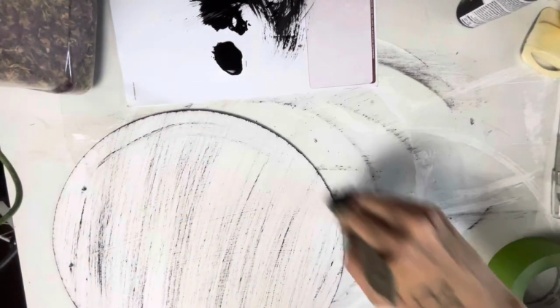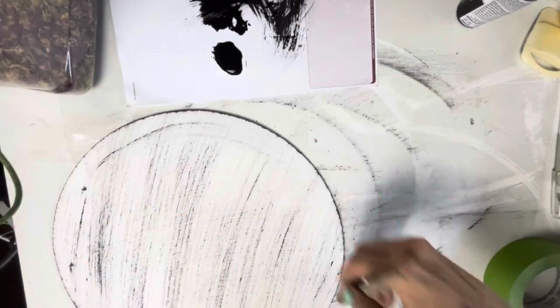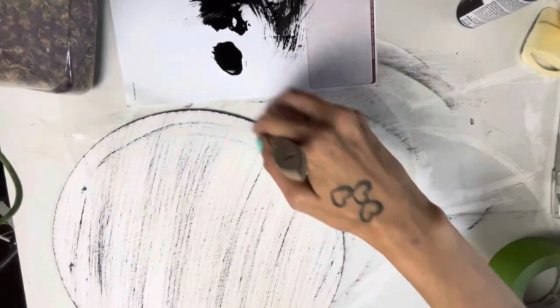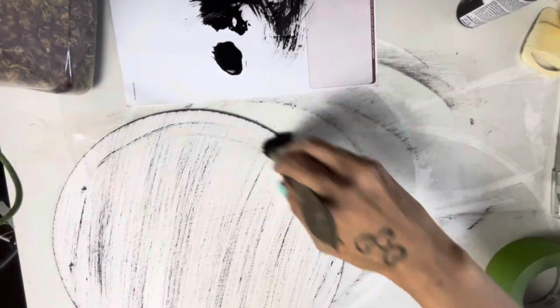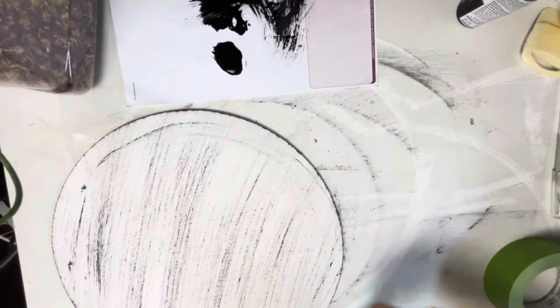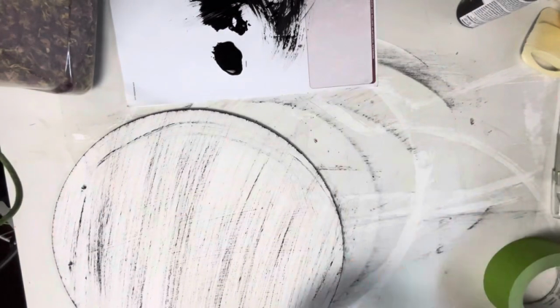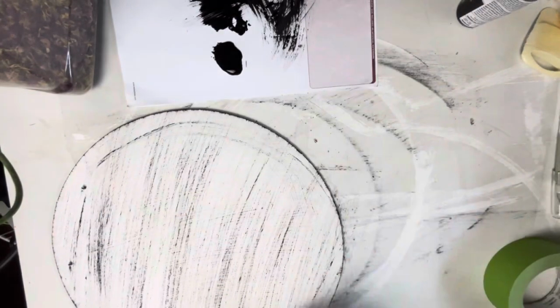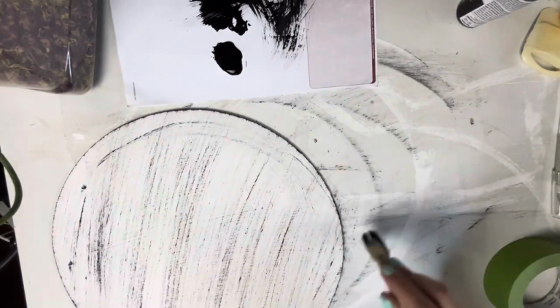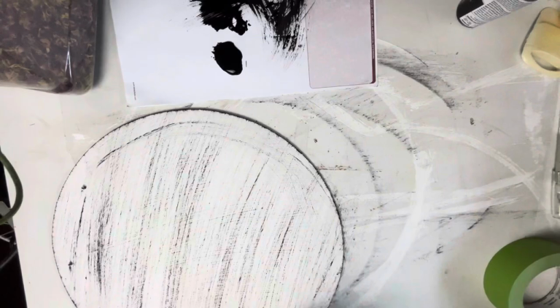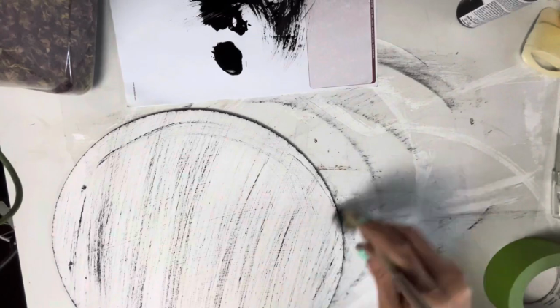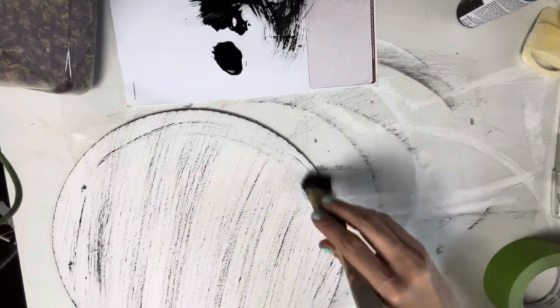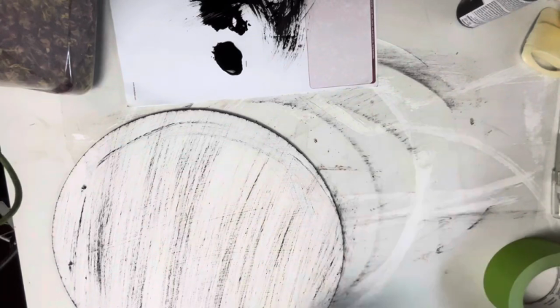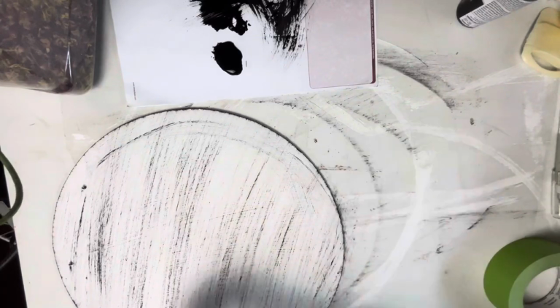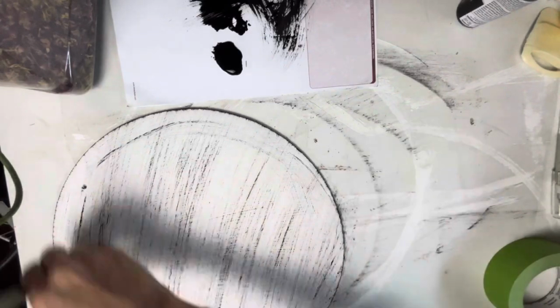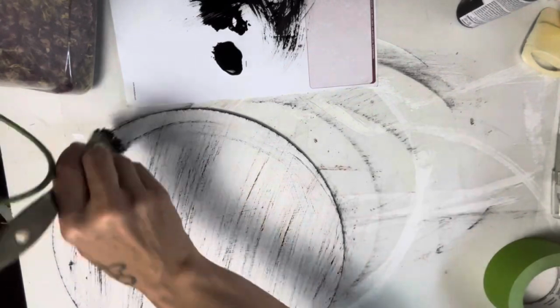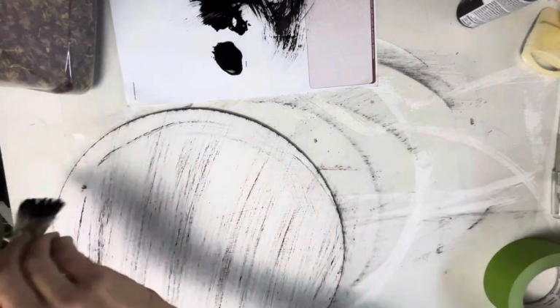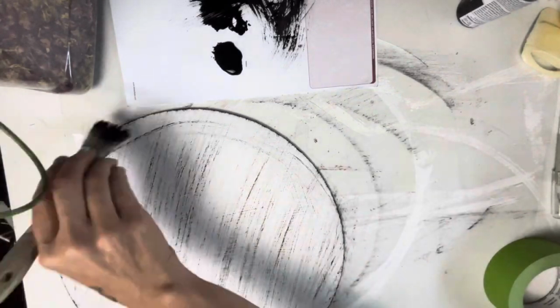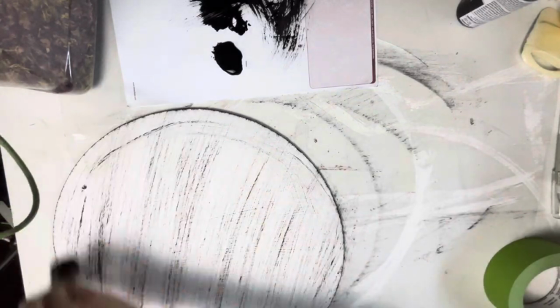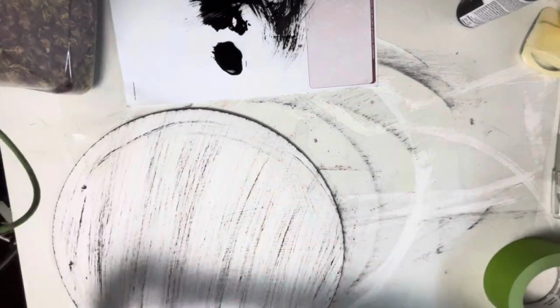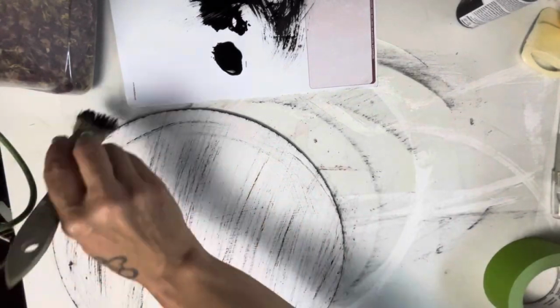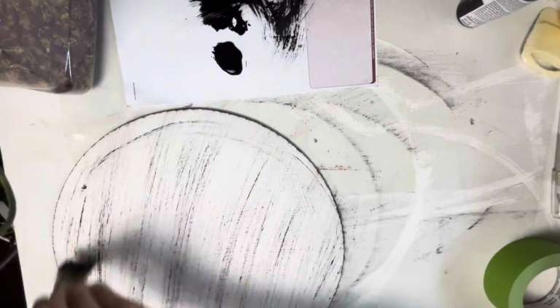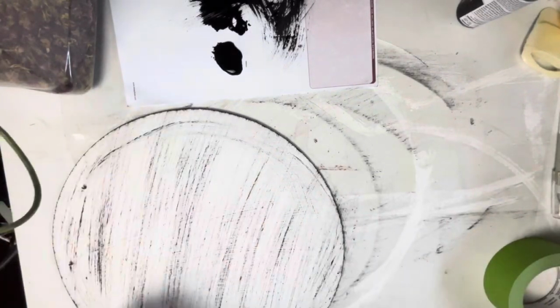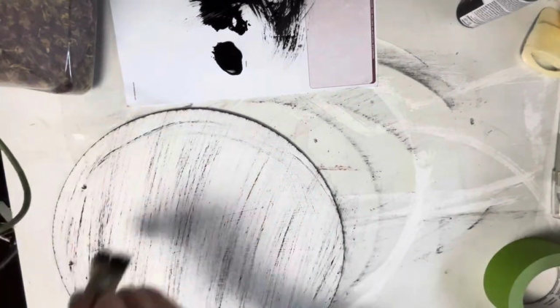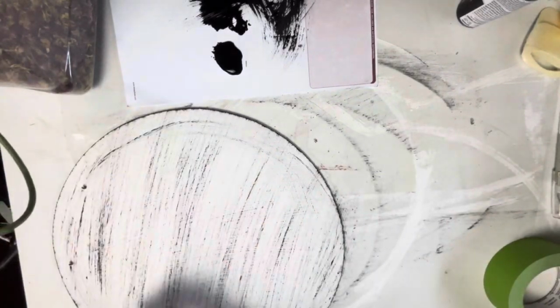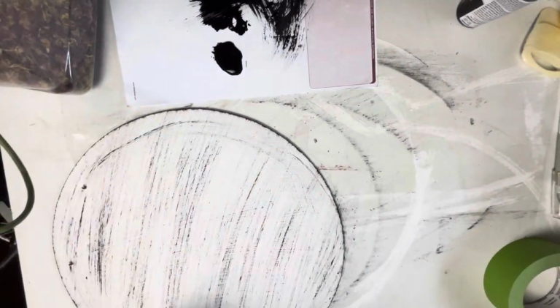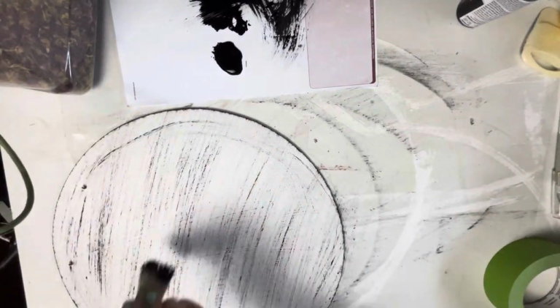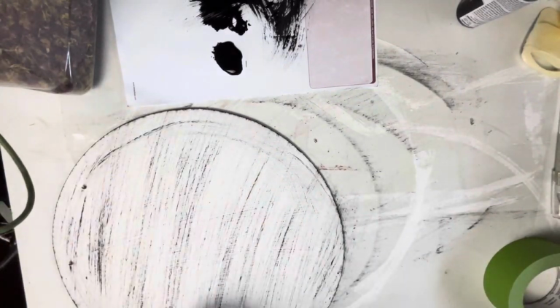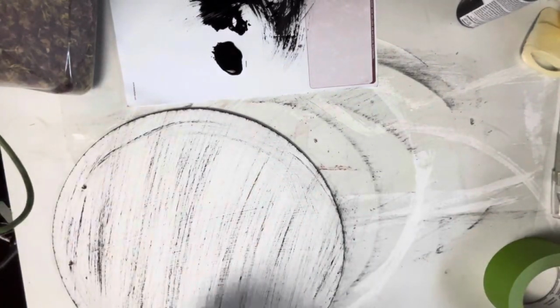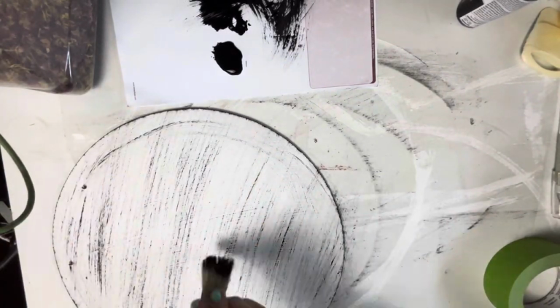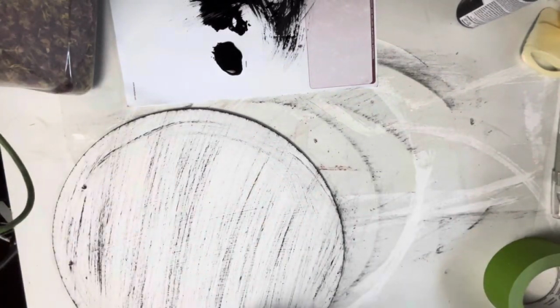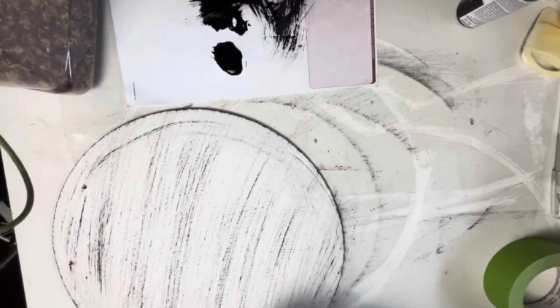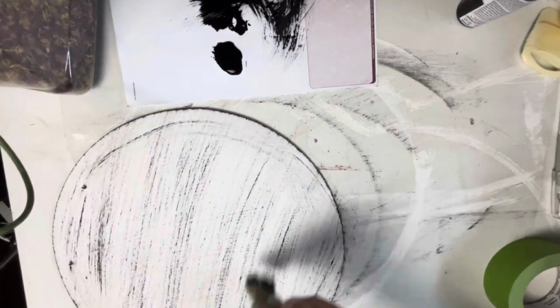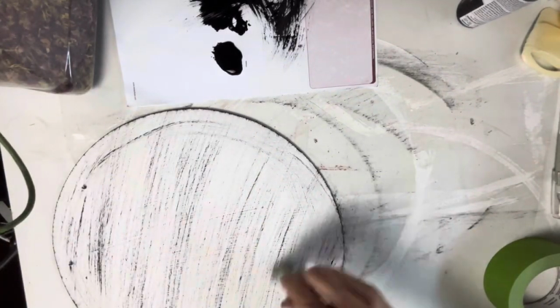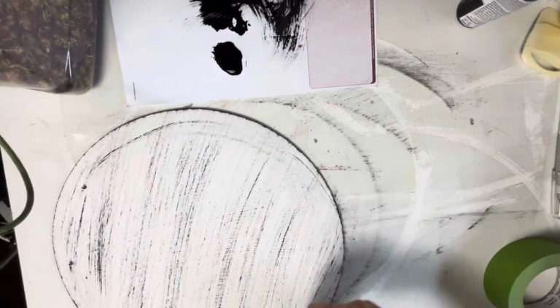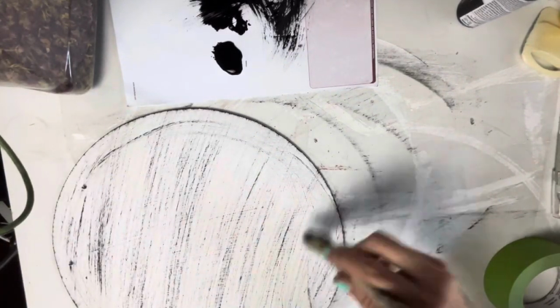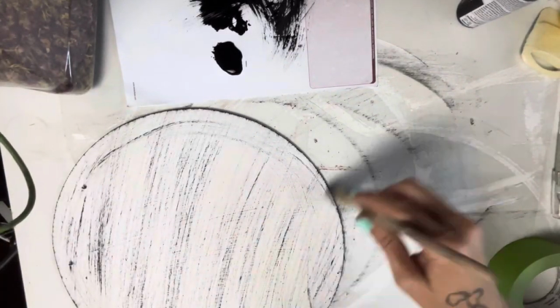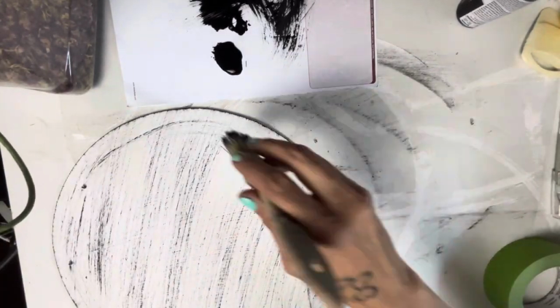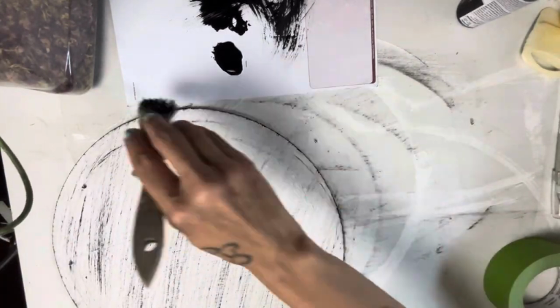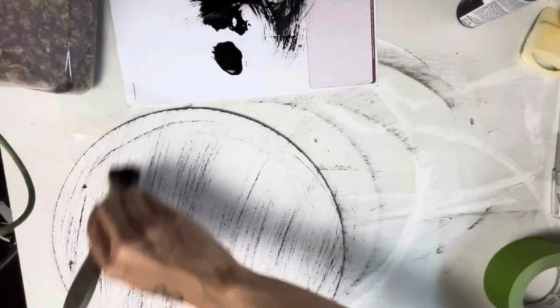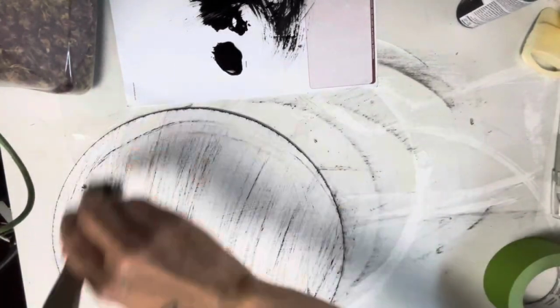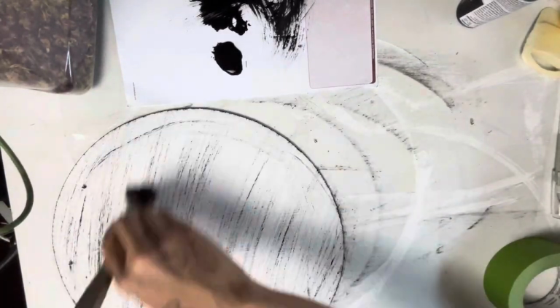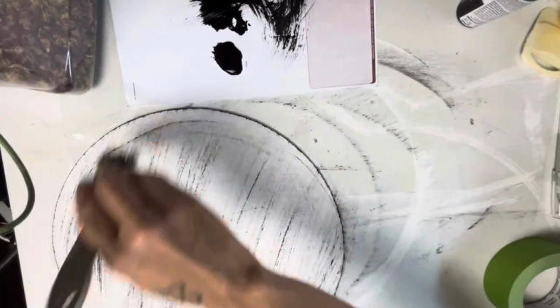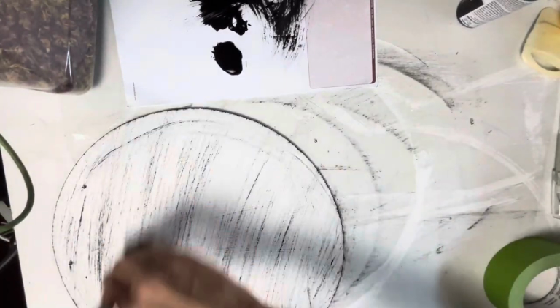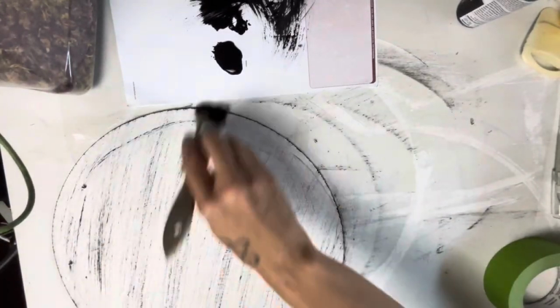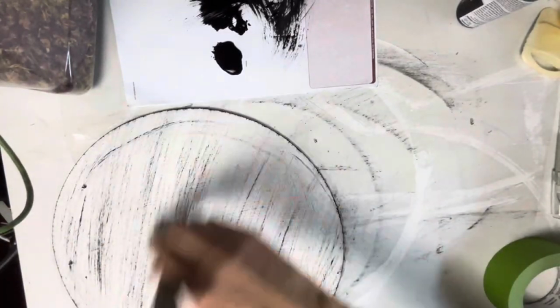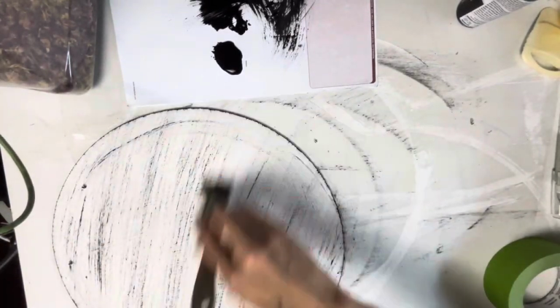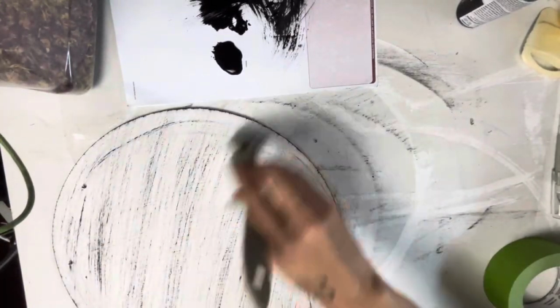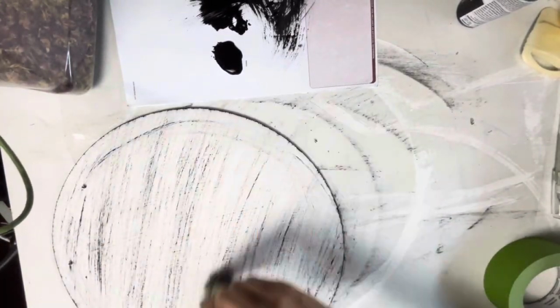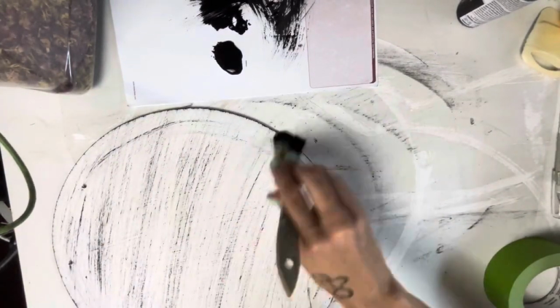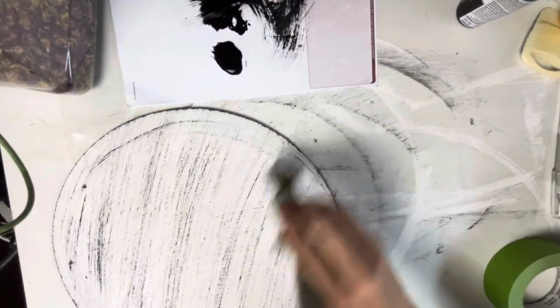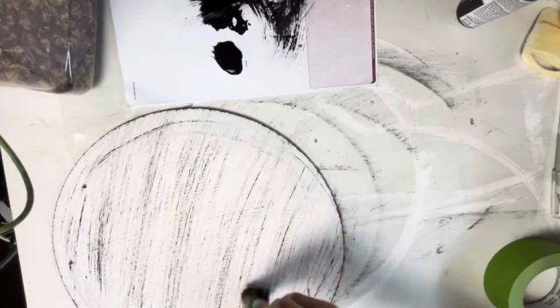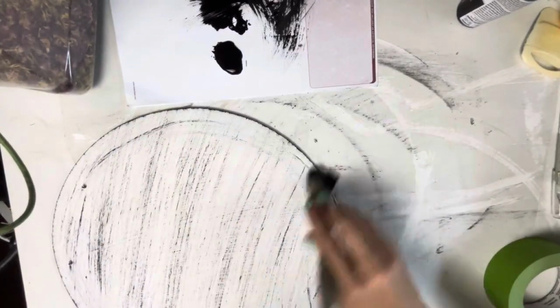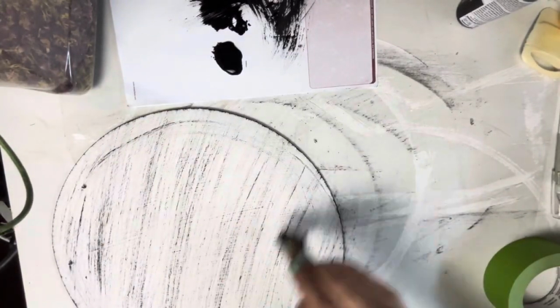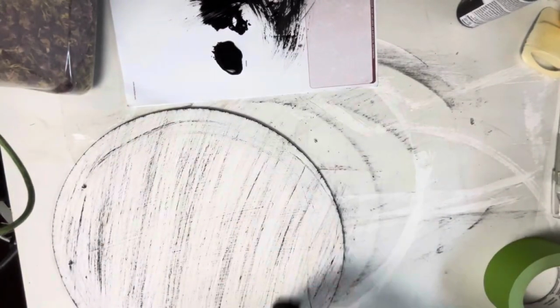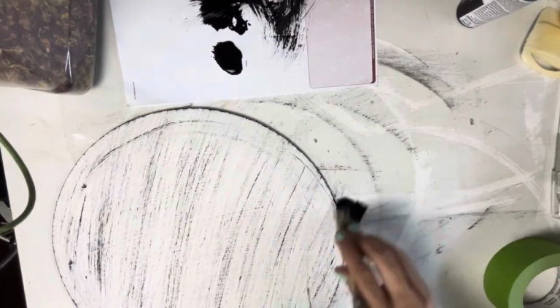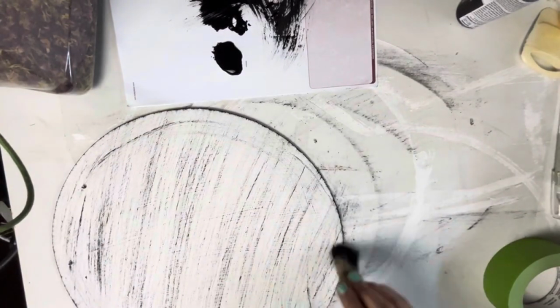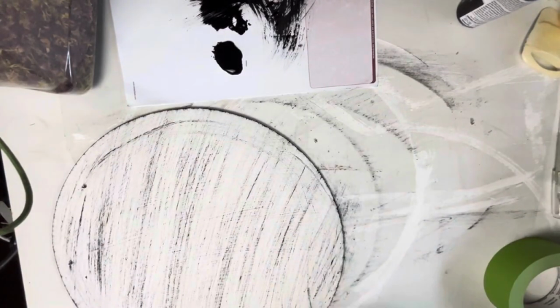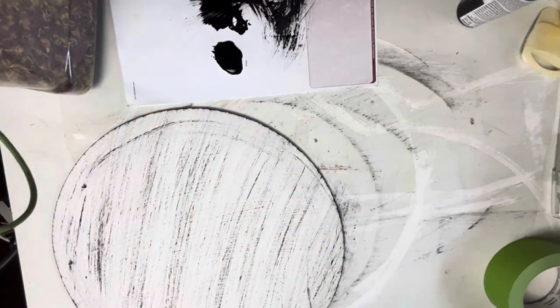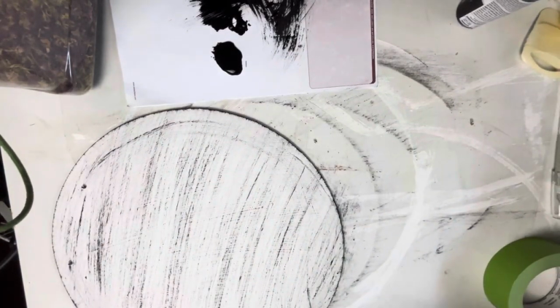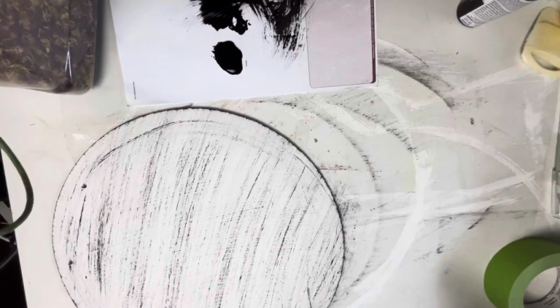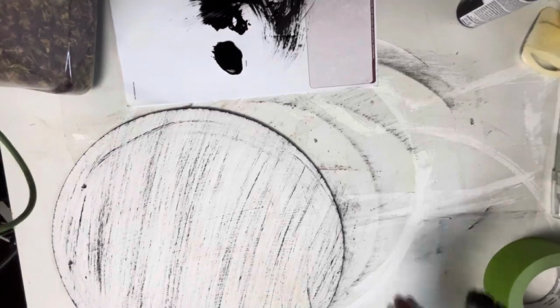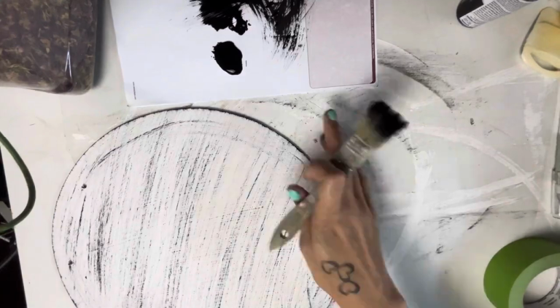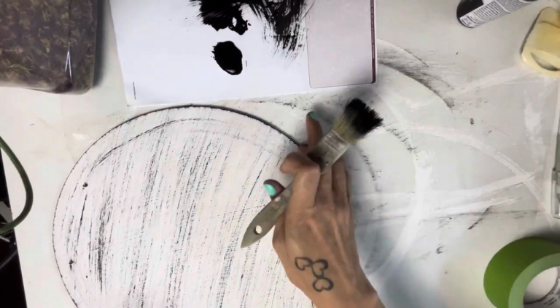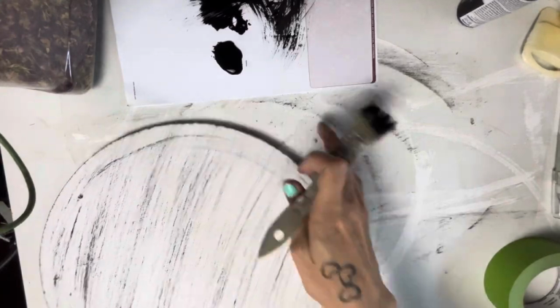Make it look like it's all worn and beat up — I like that style. You don't have to do that if you don't want to; just stick with the paint.